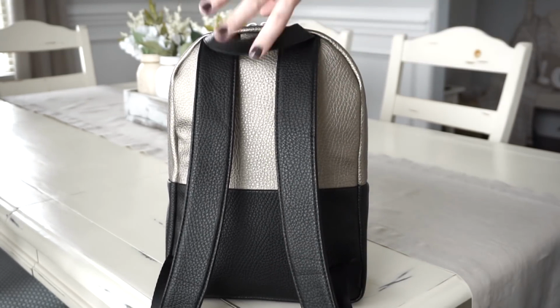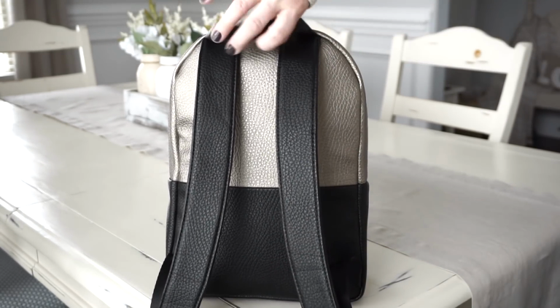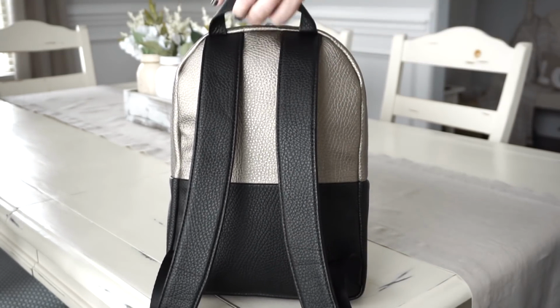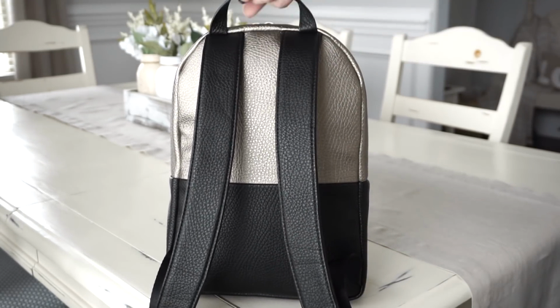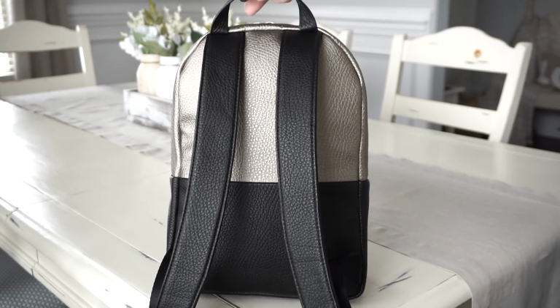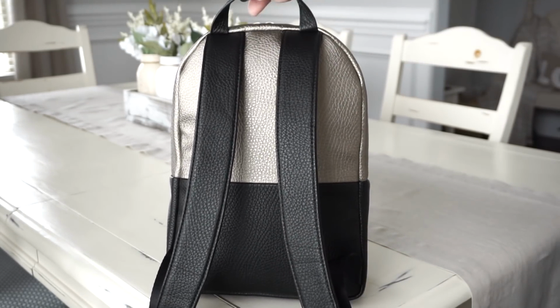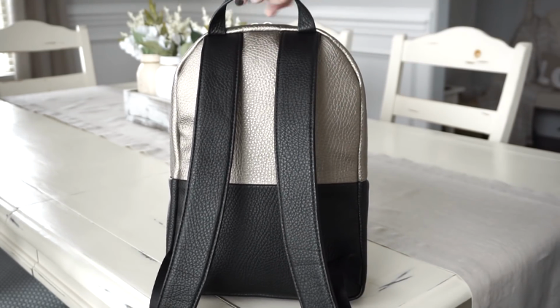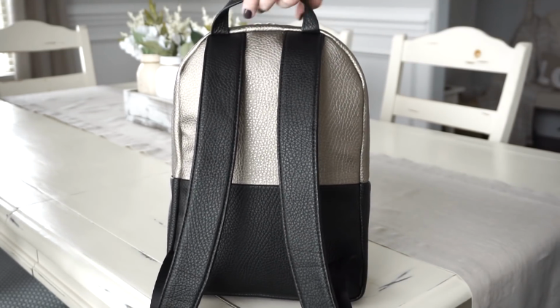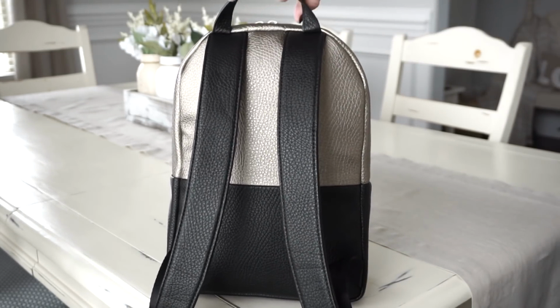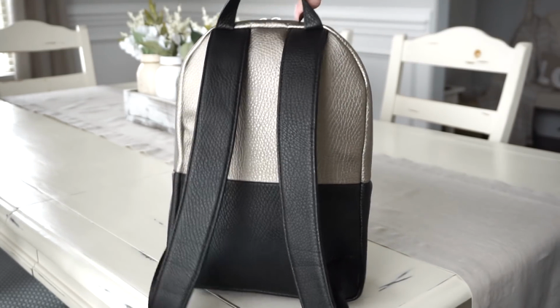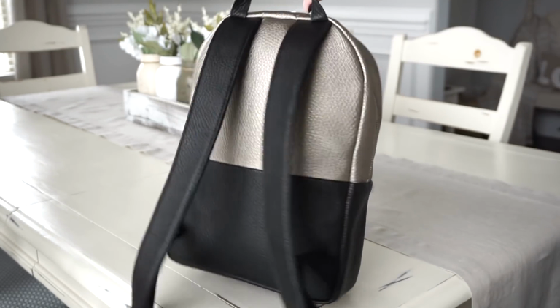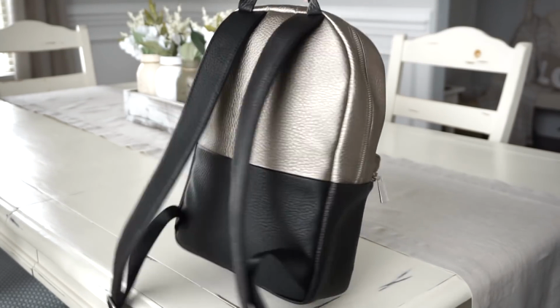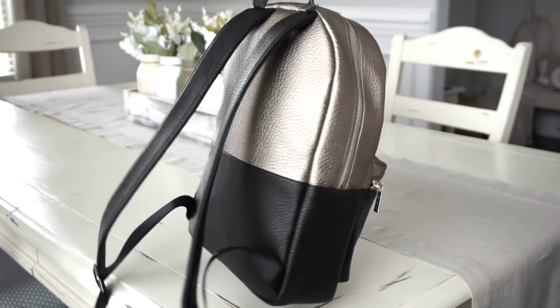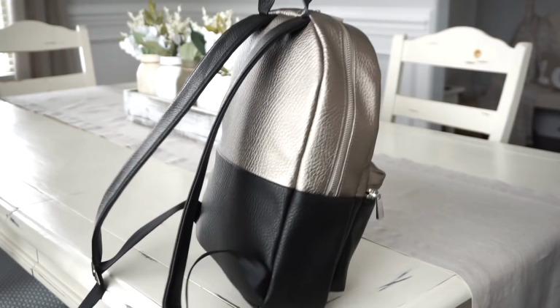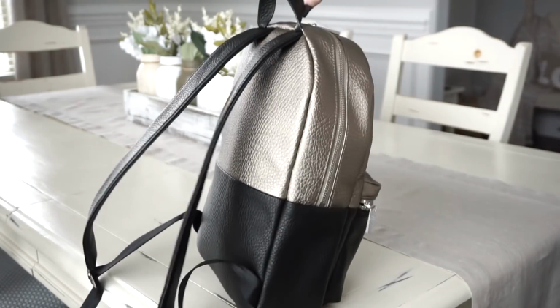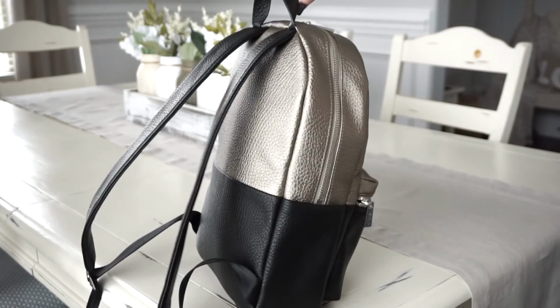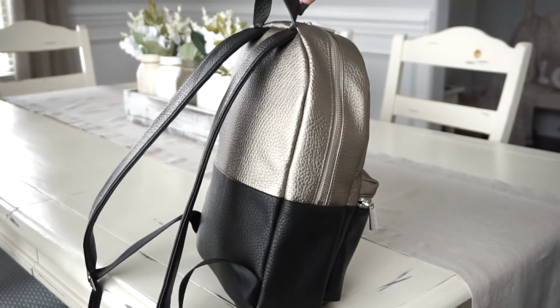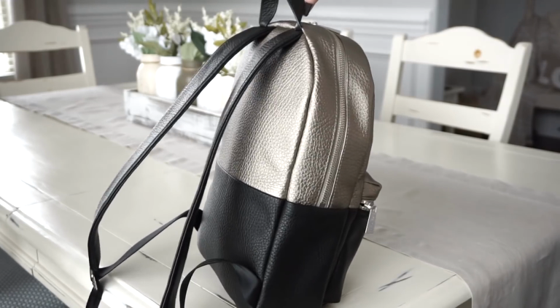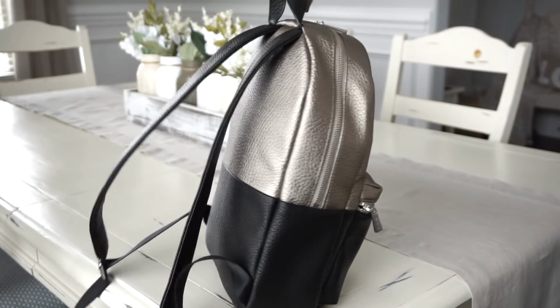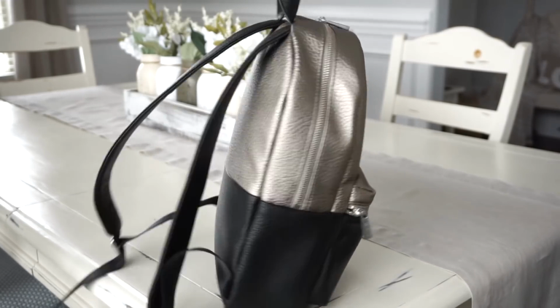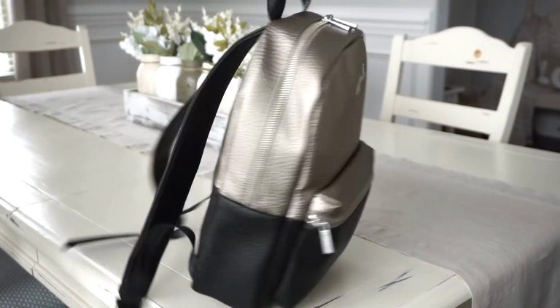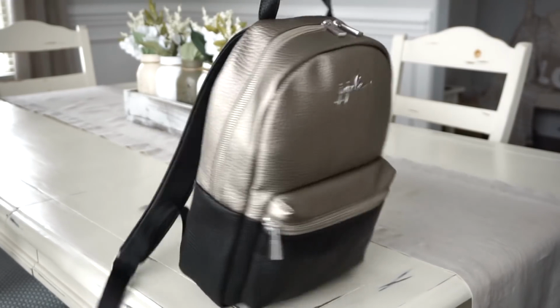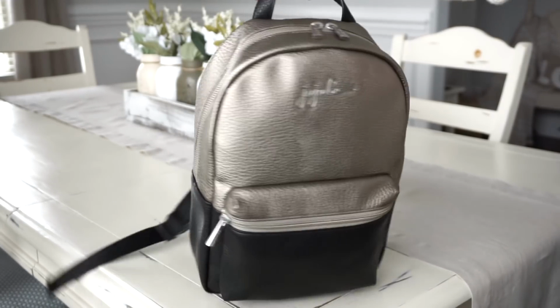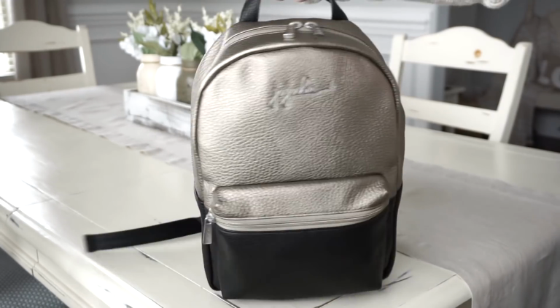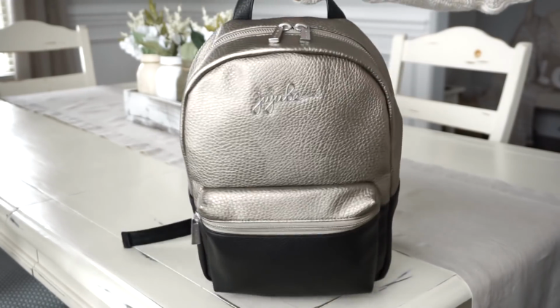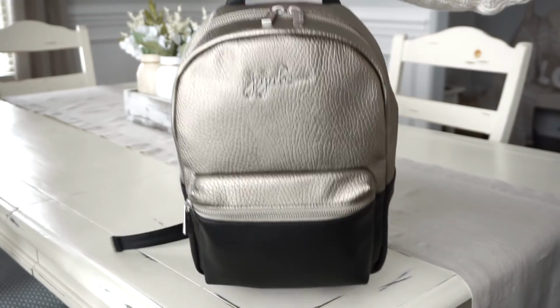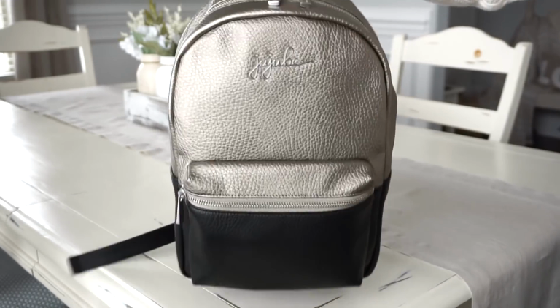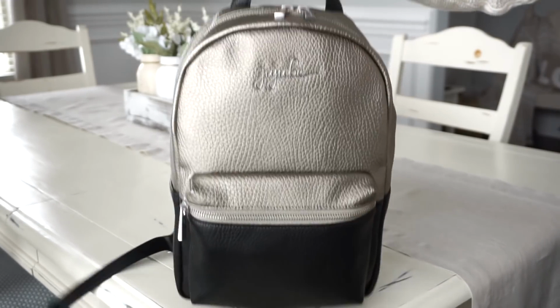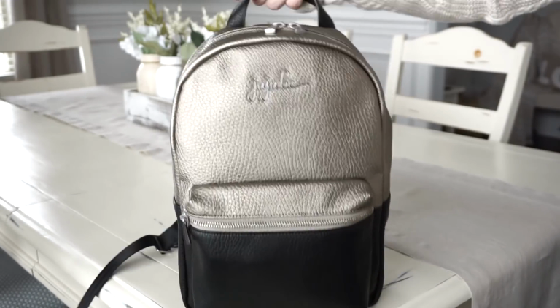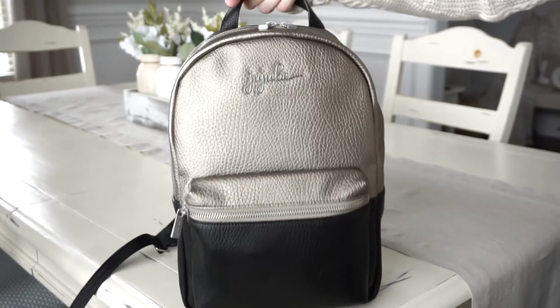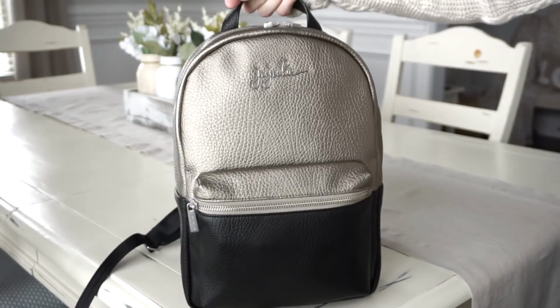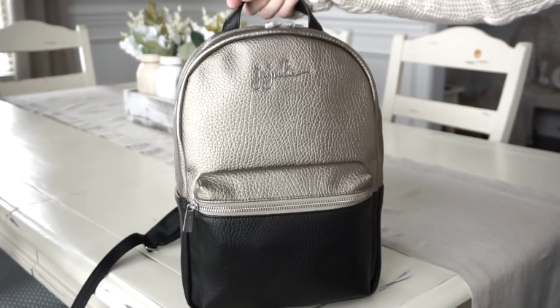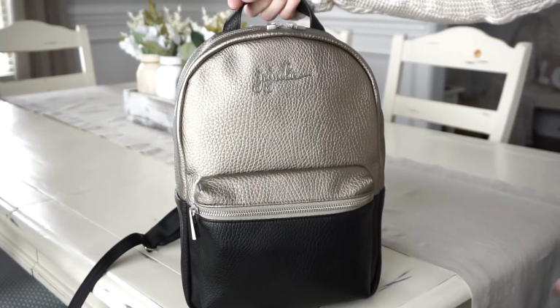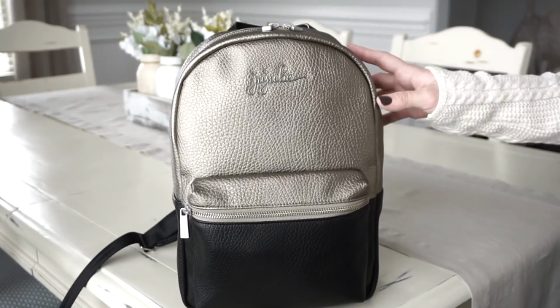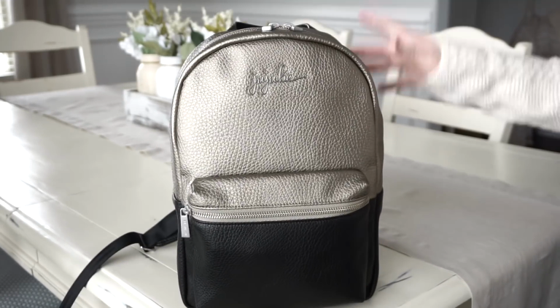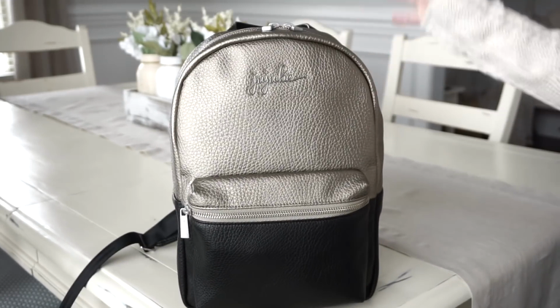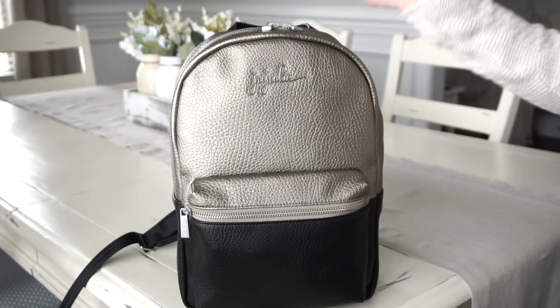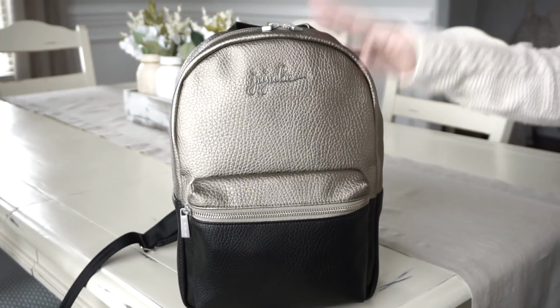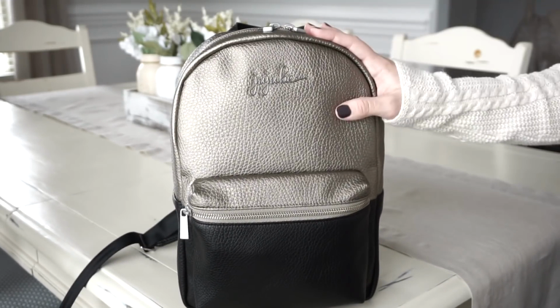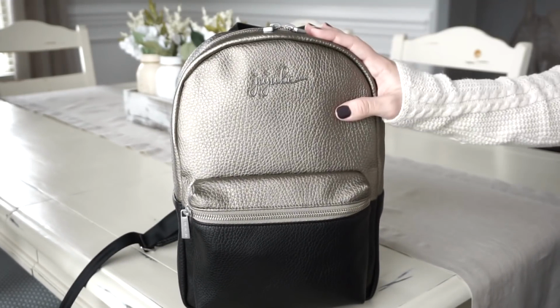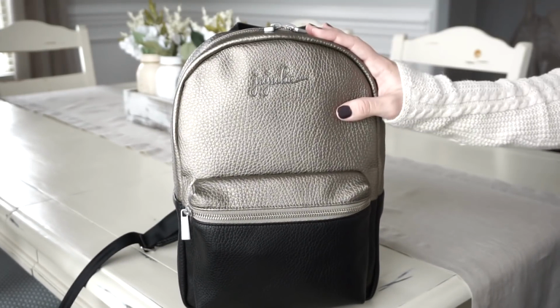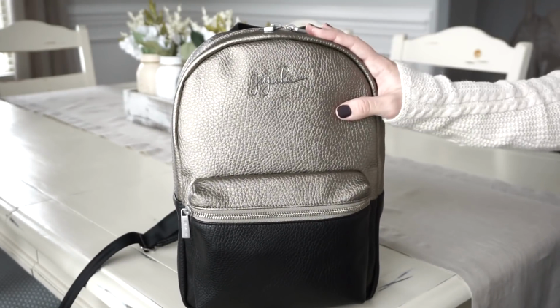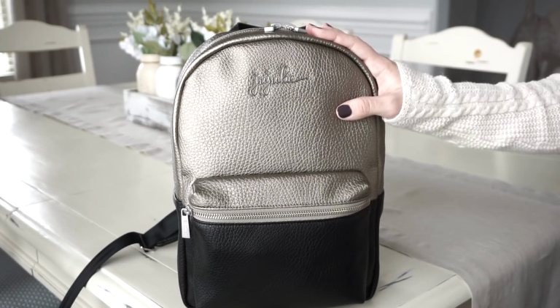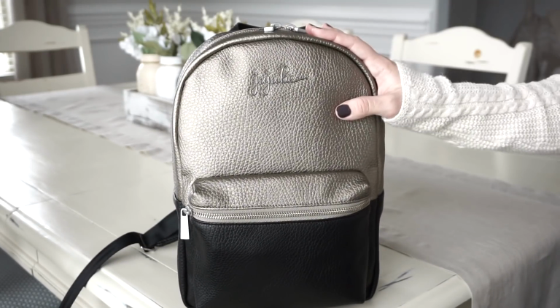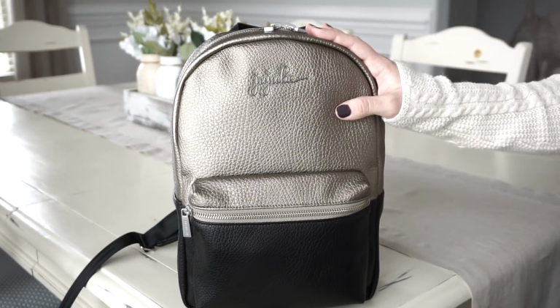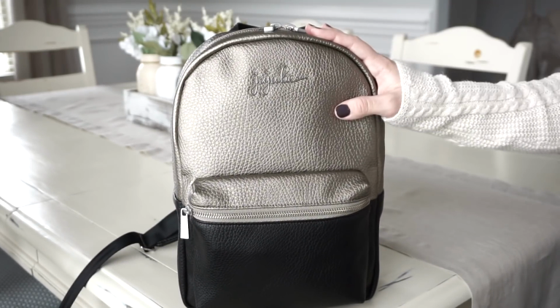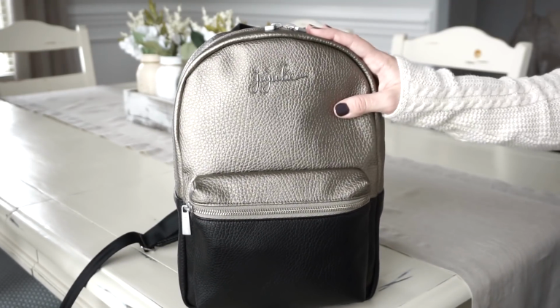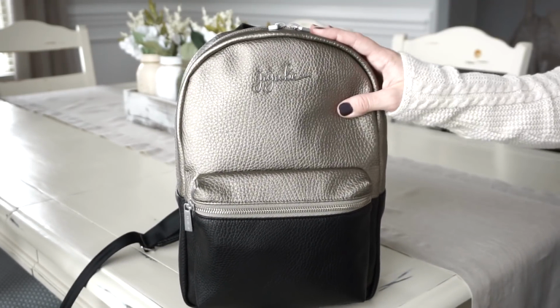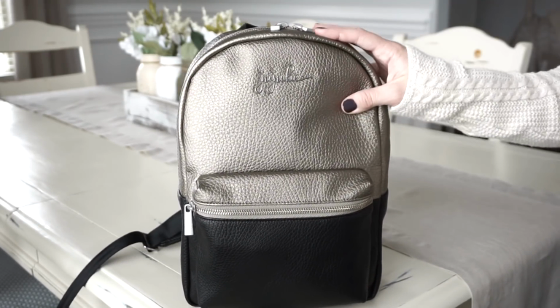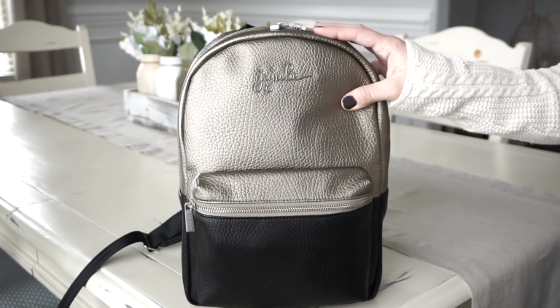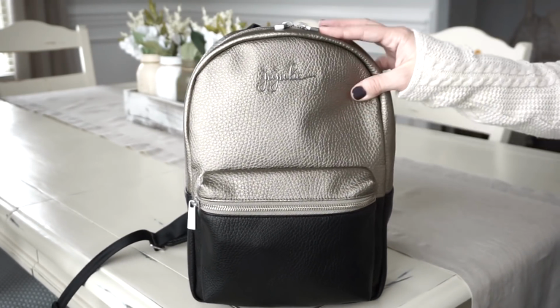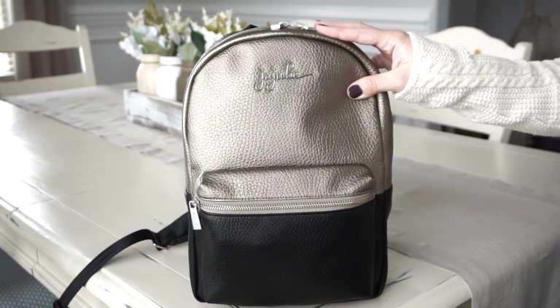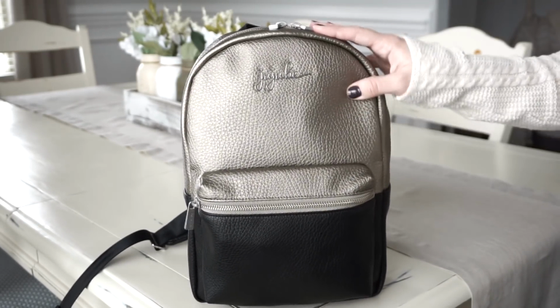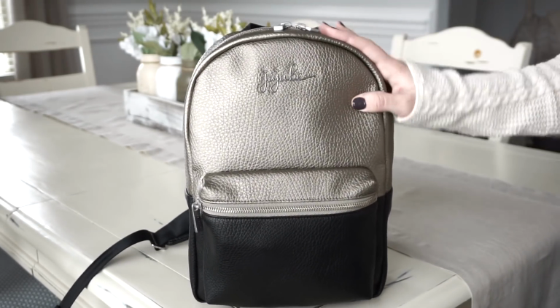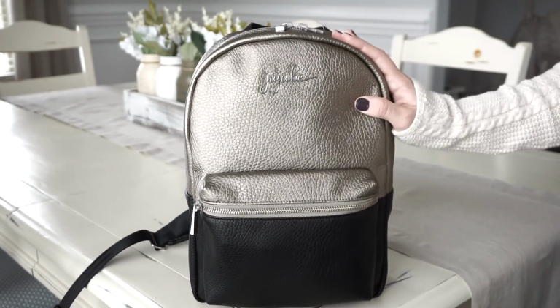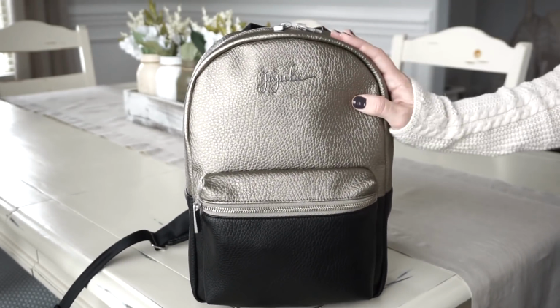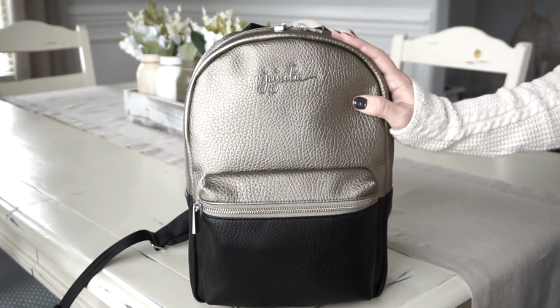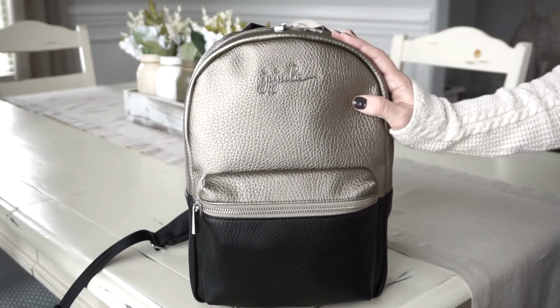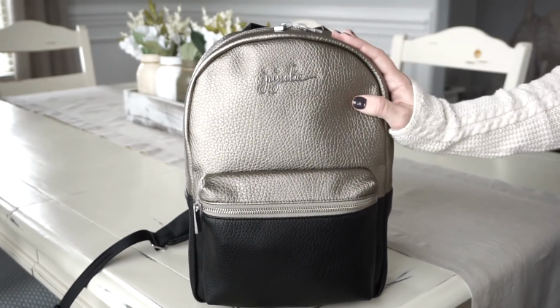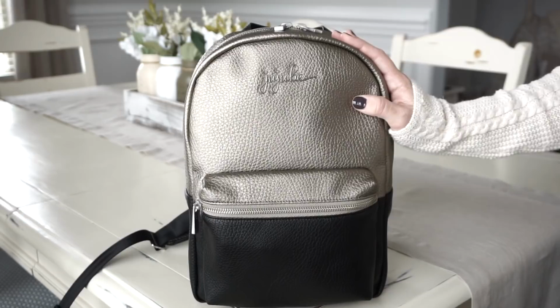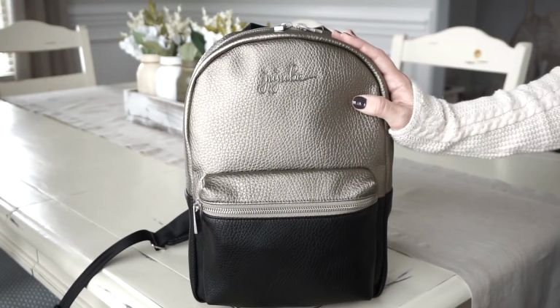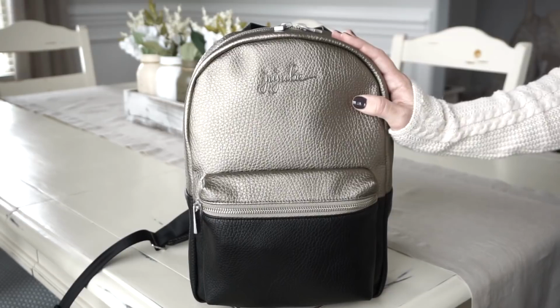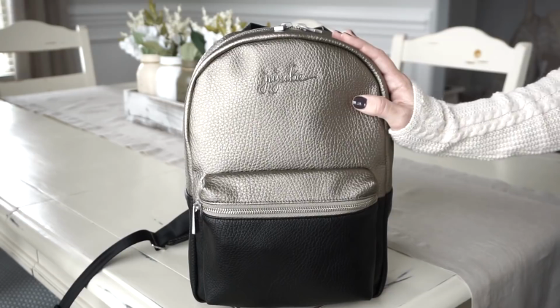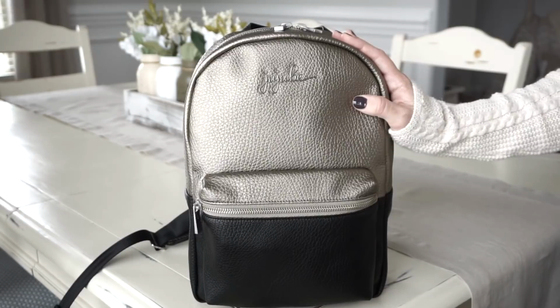So that is the back of the bag, the side and the front. Let's go ahead and get started on the packing portion of this video.